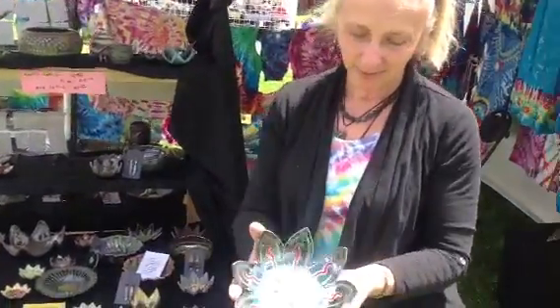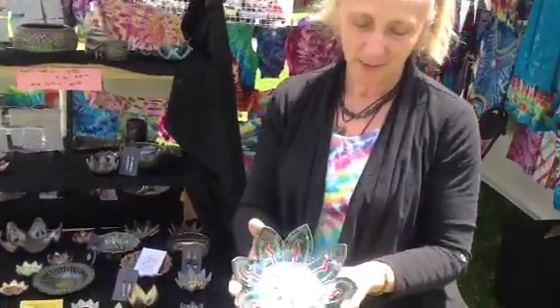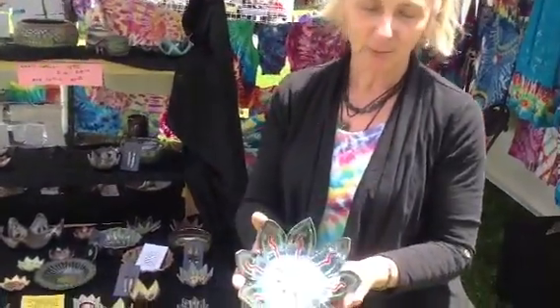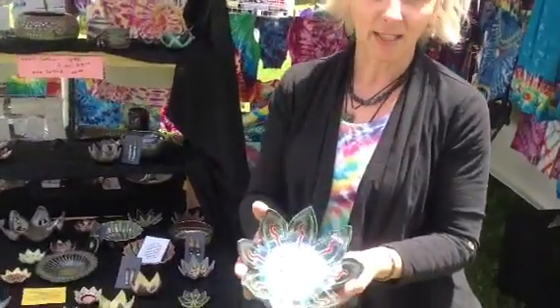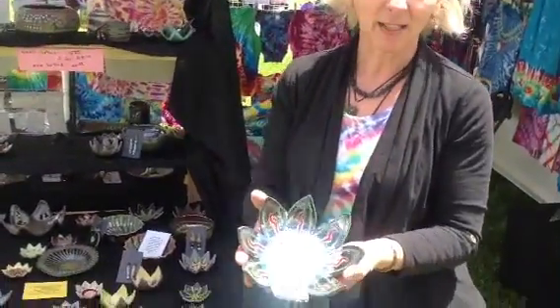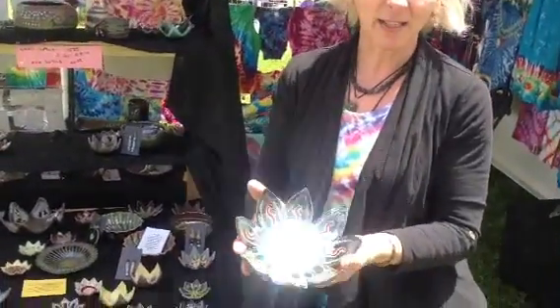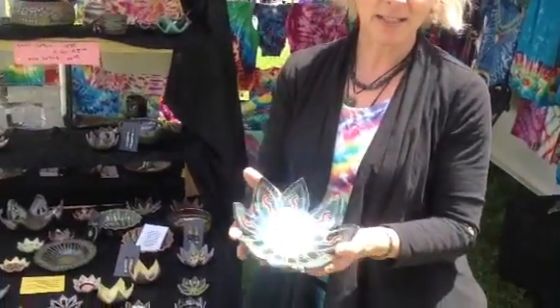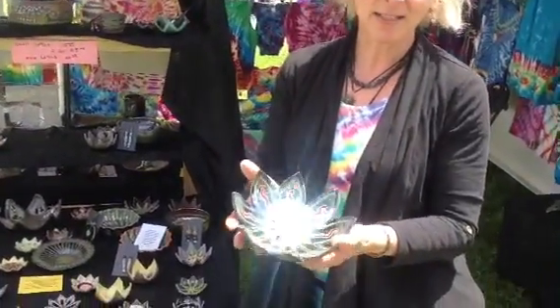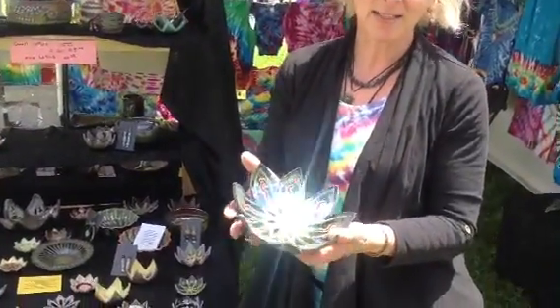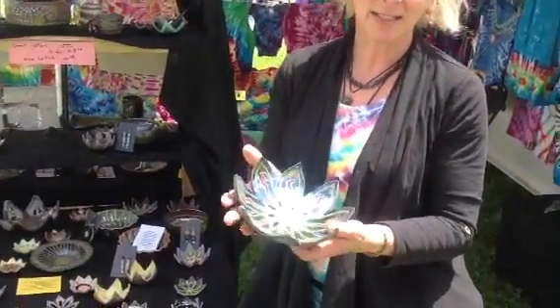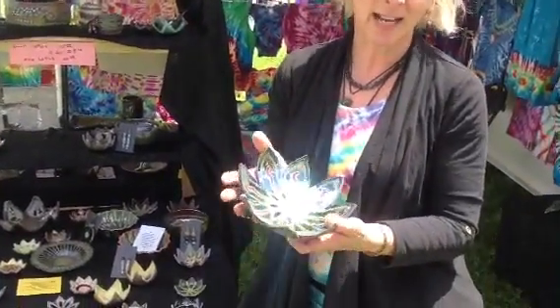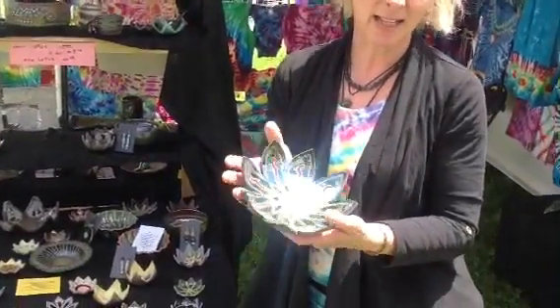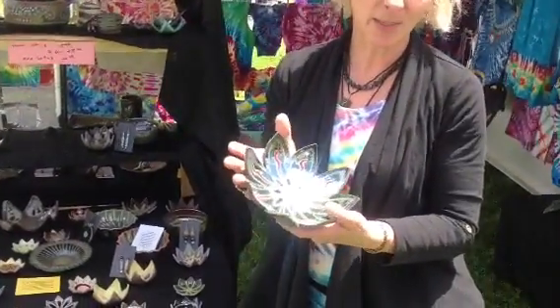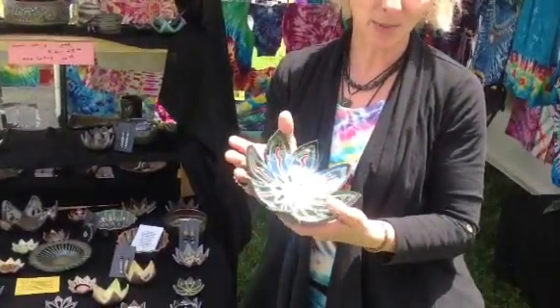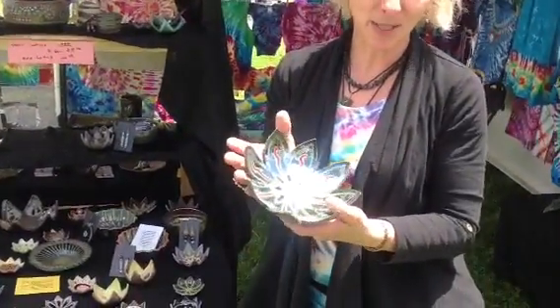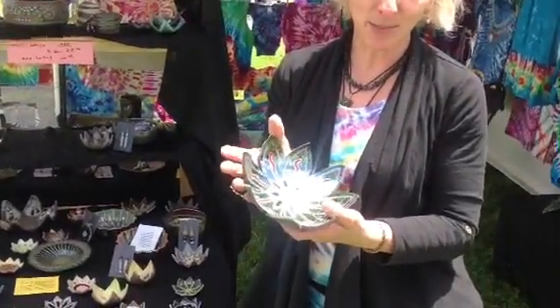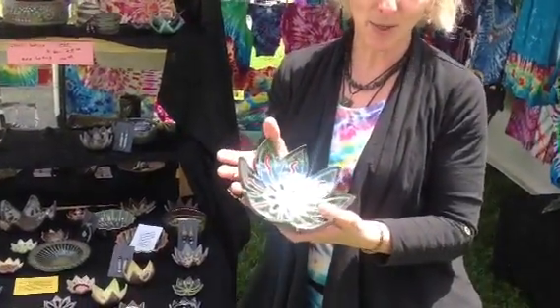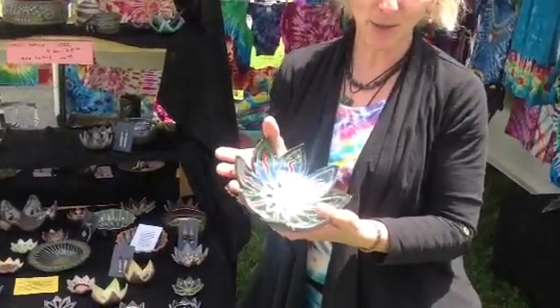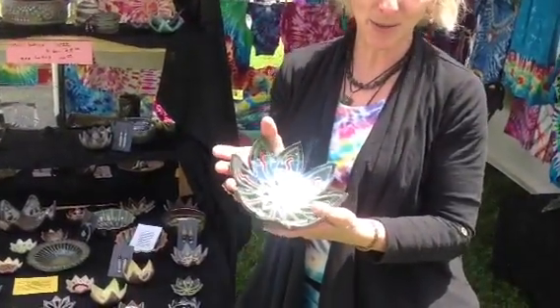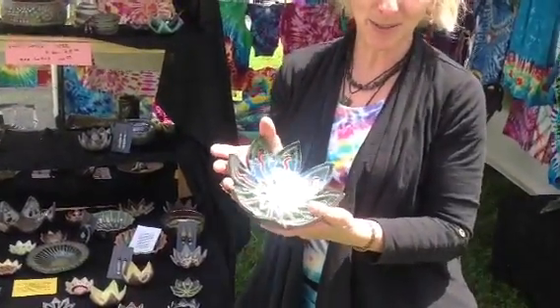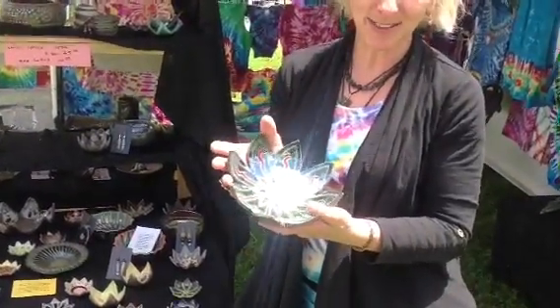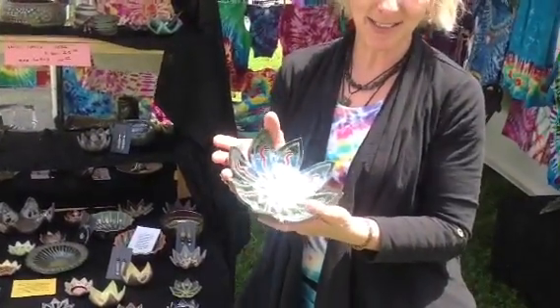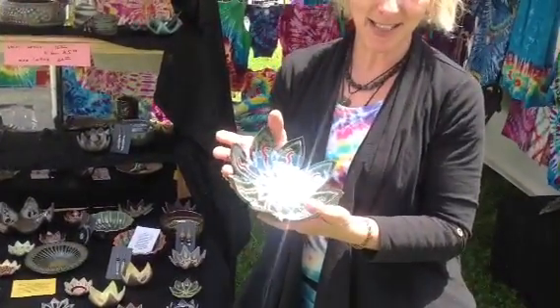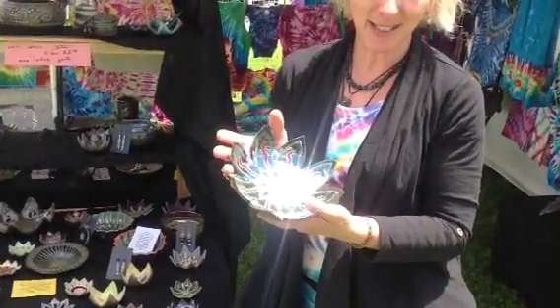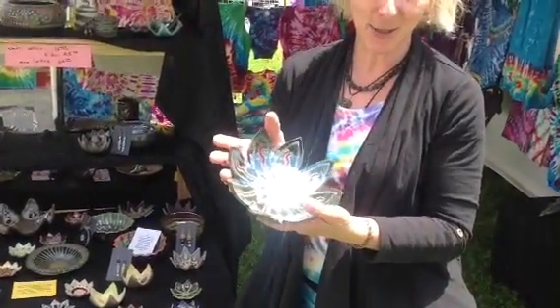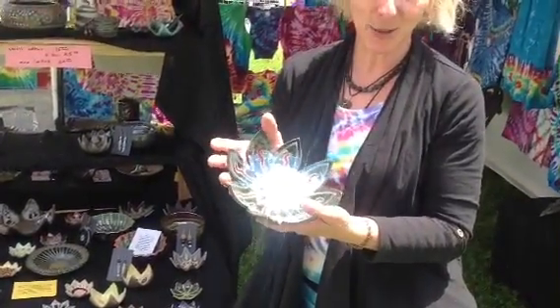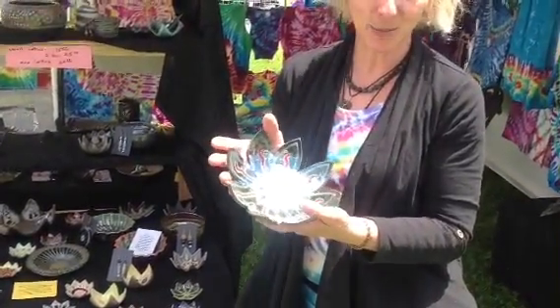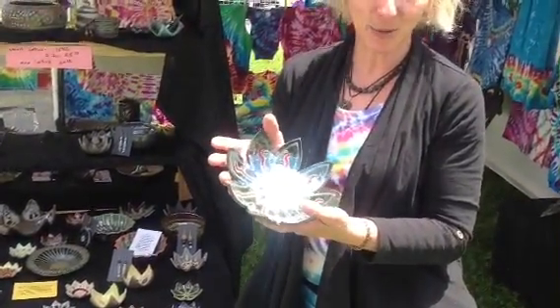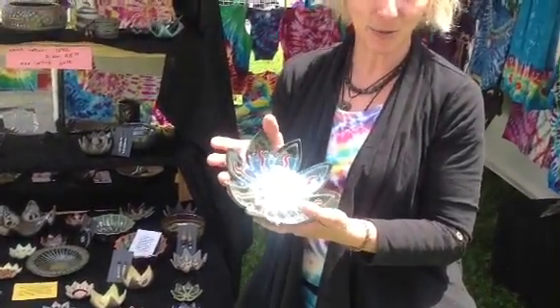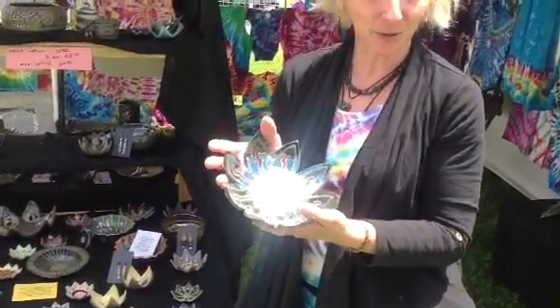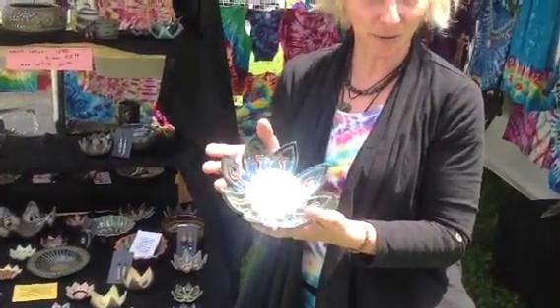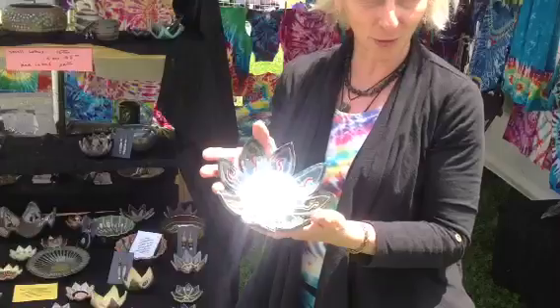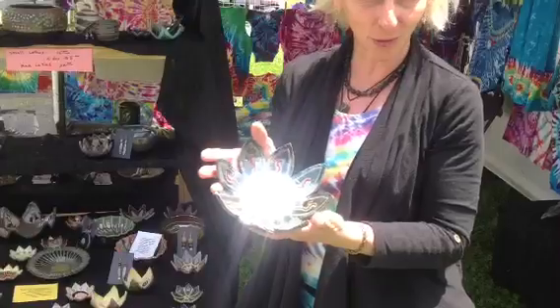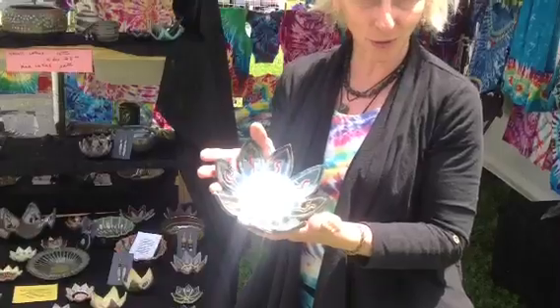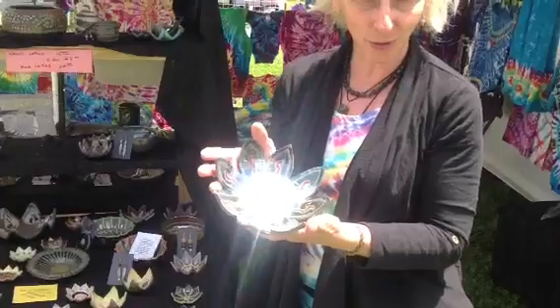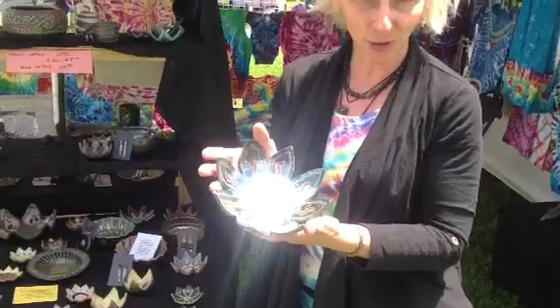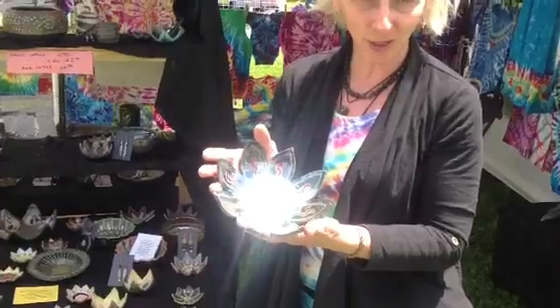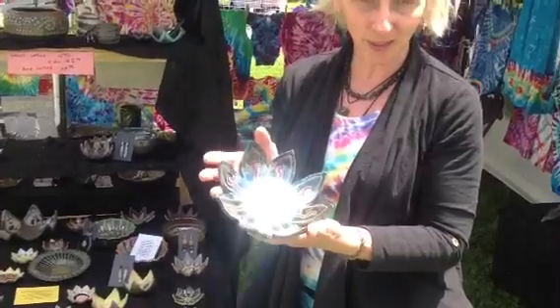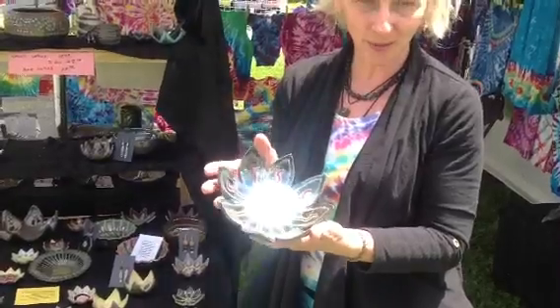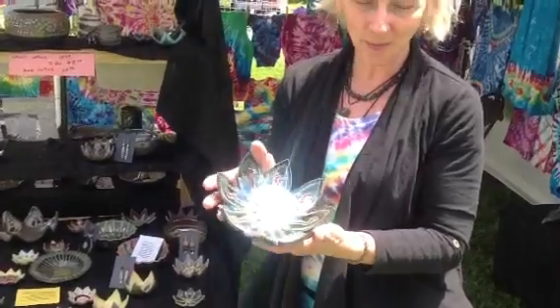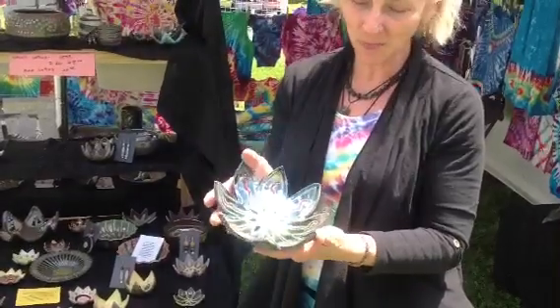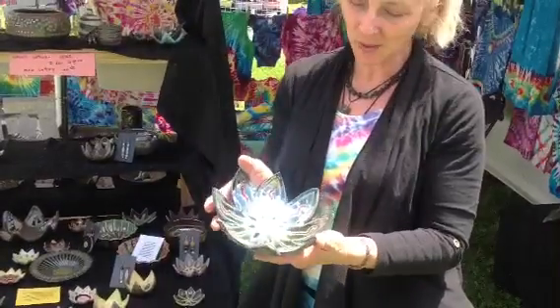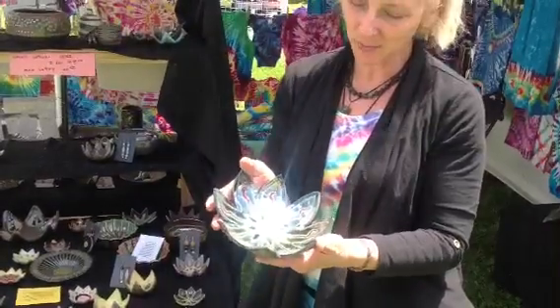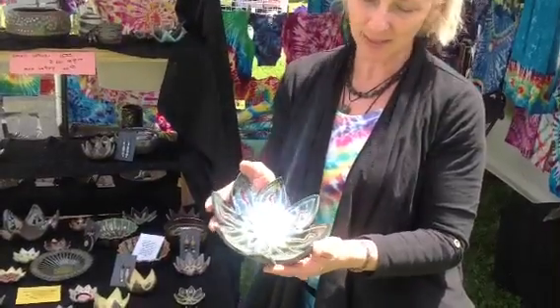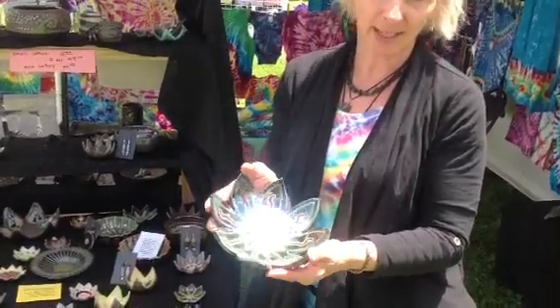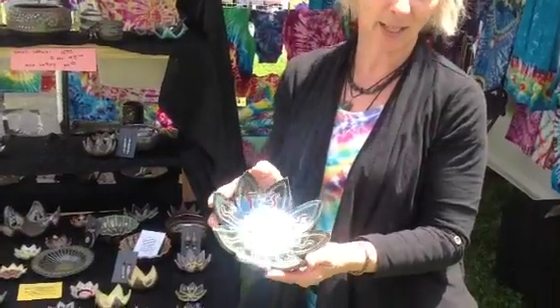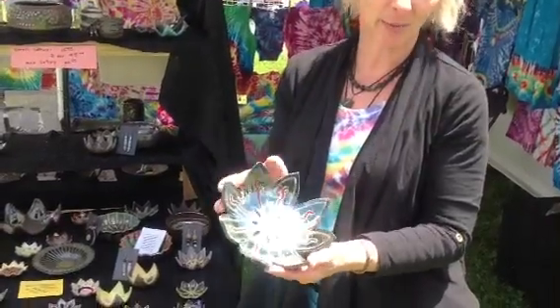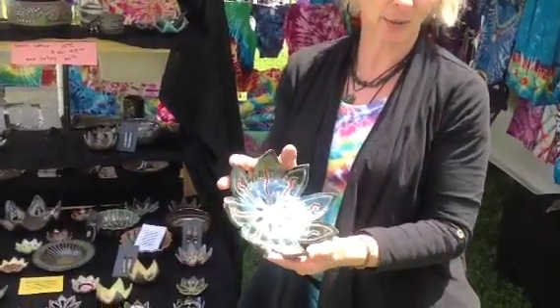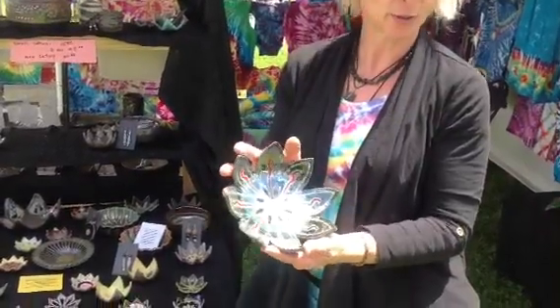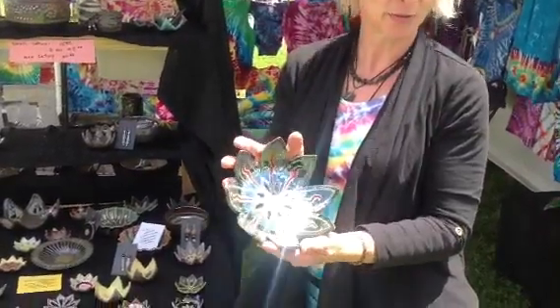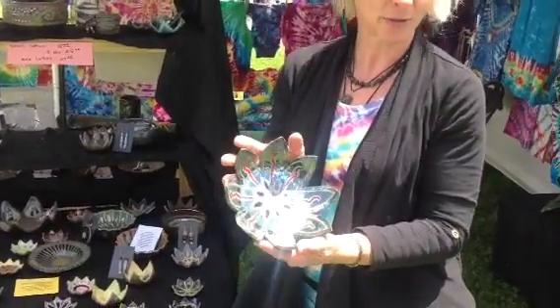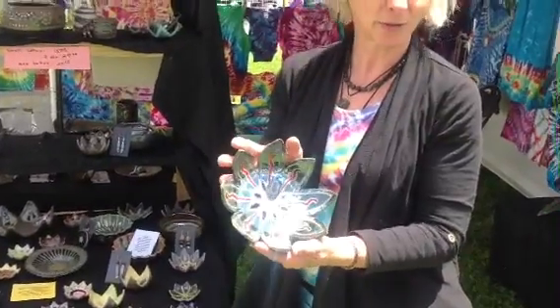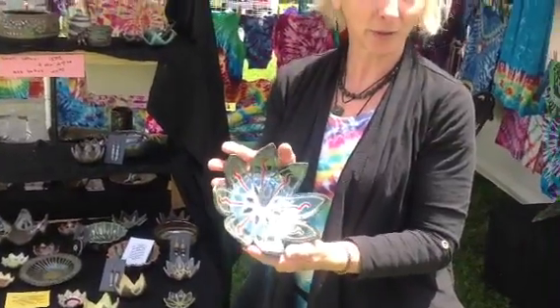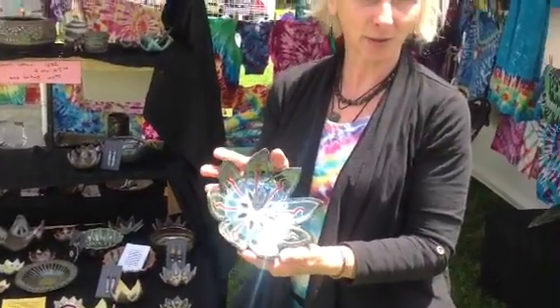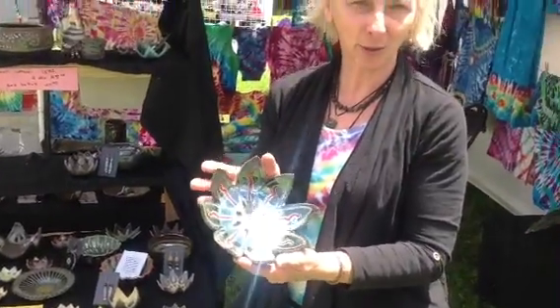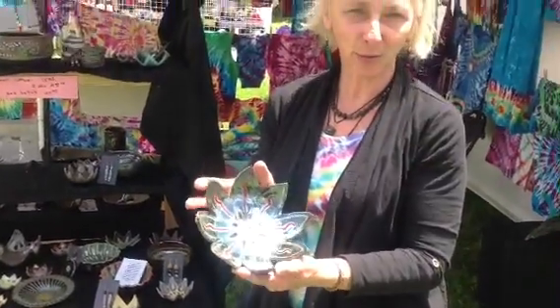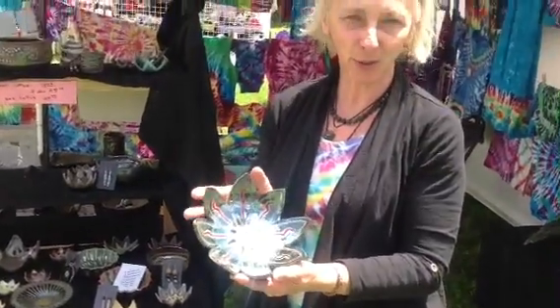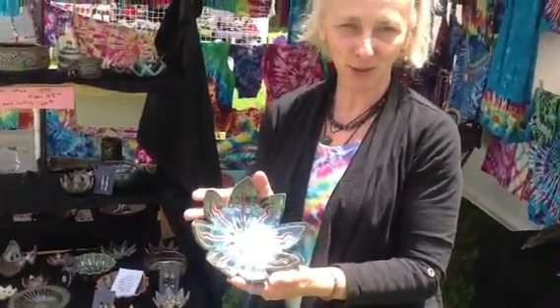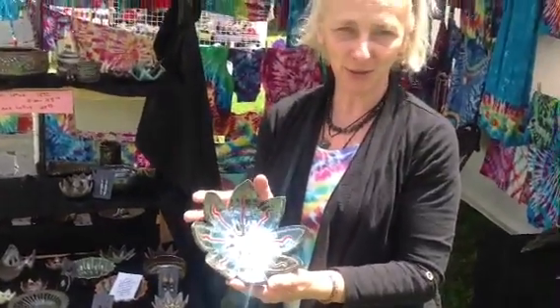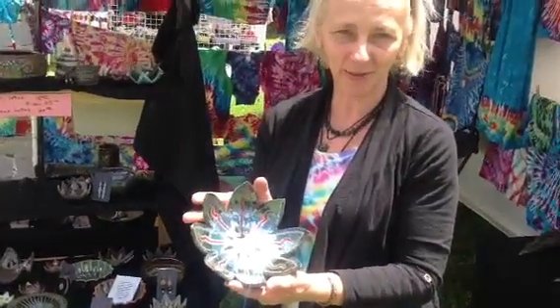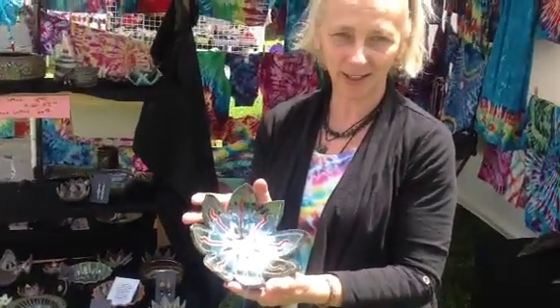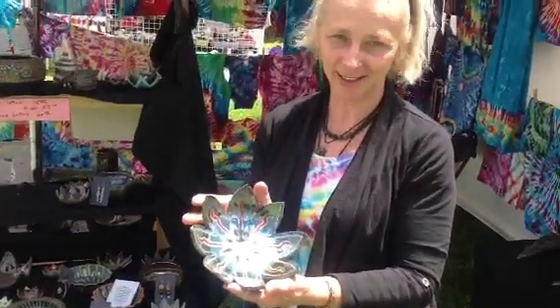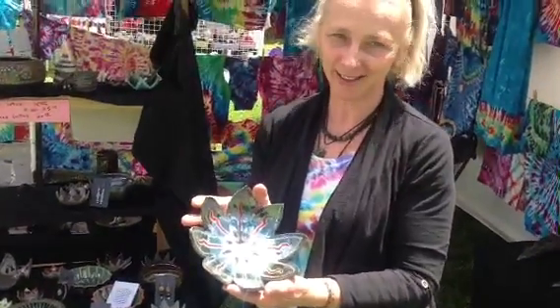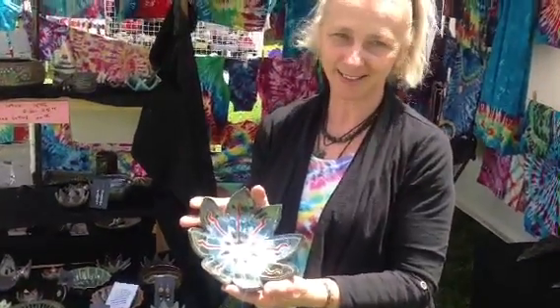Because it has been smoked, it's not suitable for food or drink, but they are beautiful little works of art.